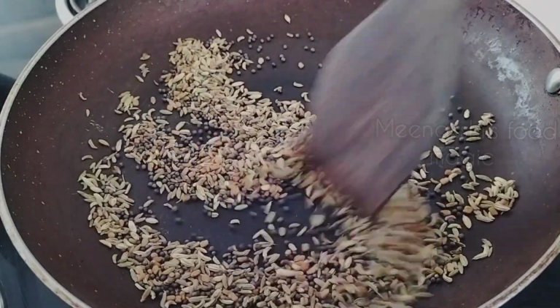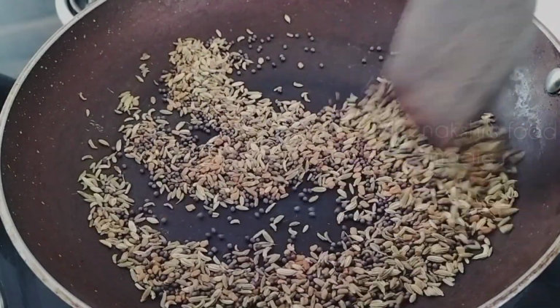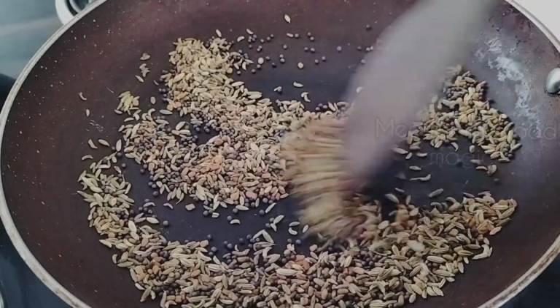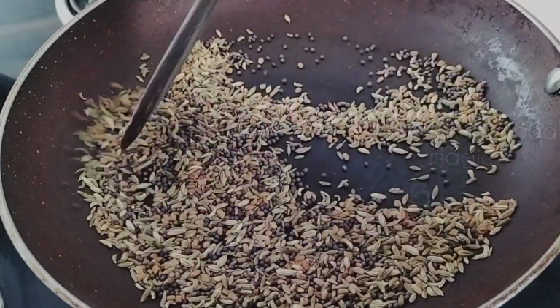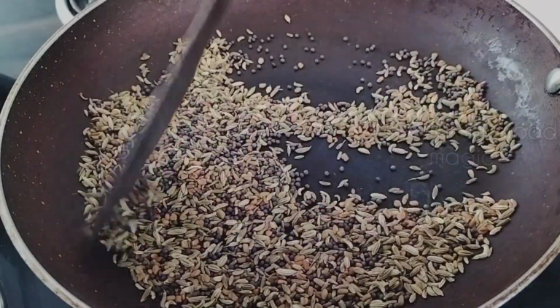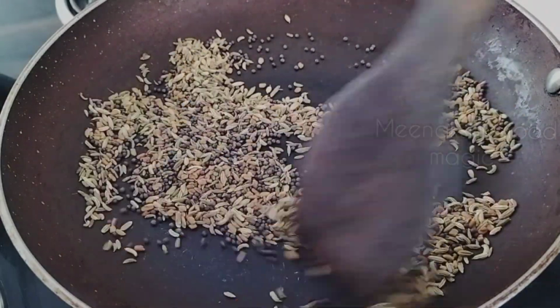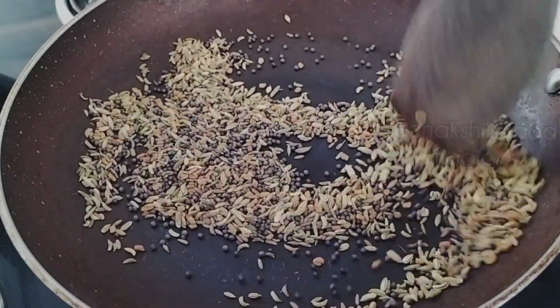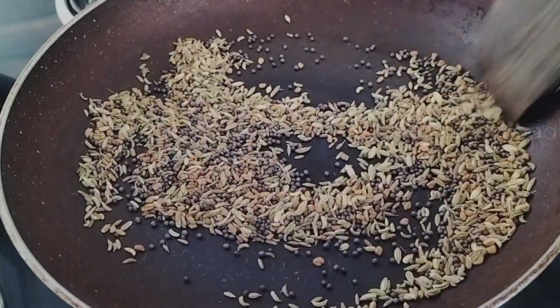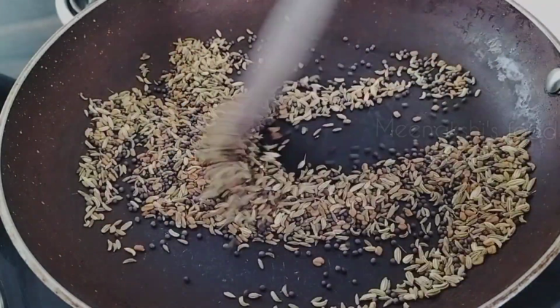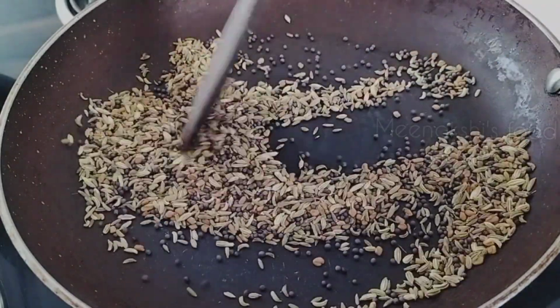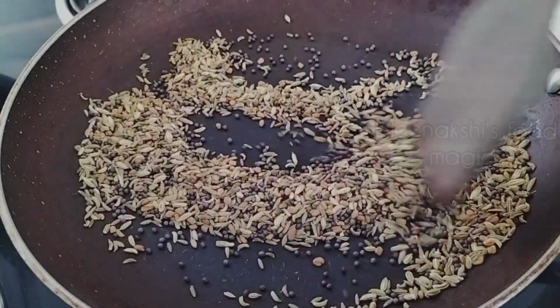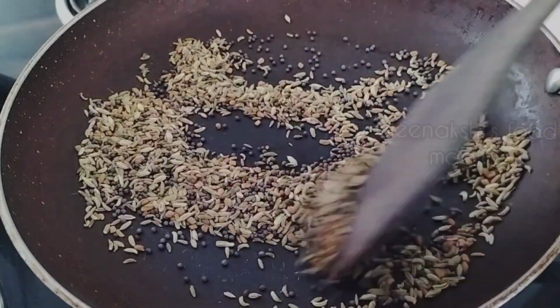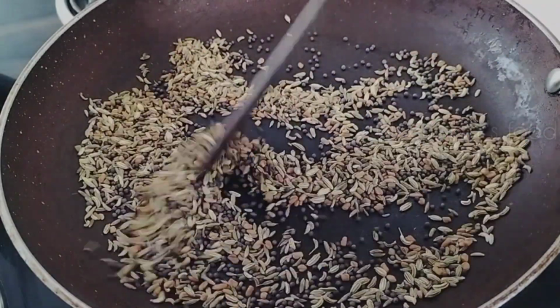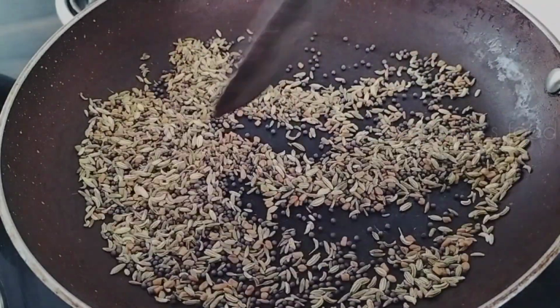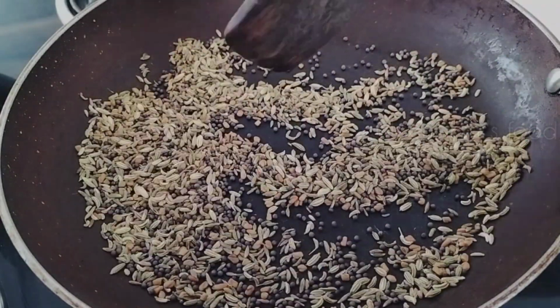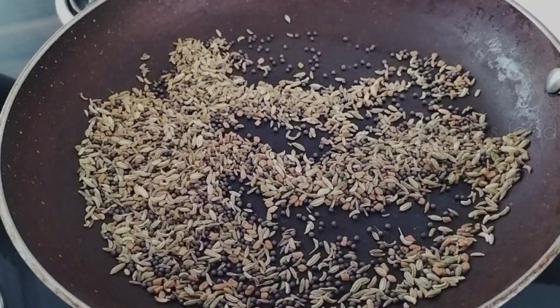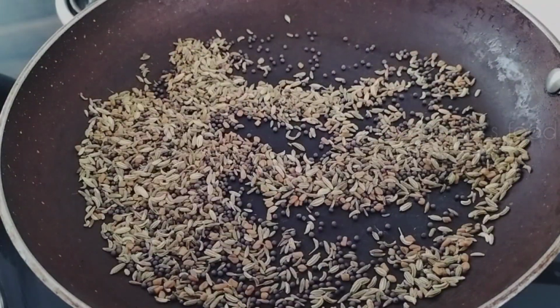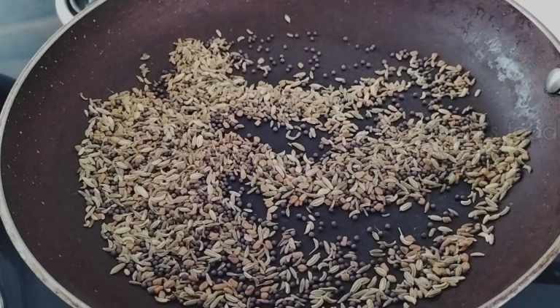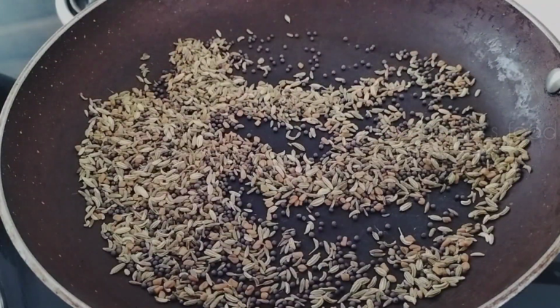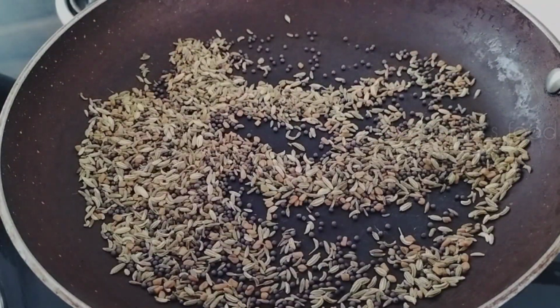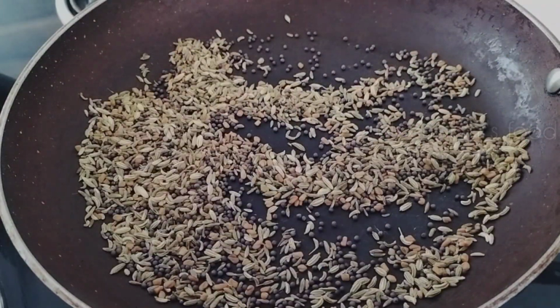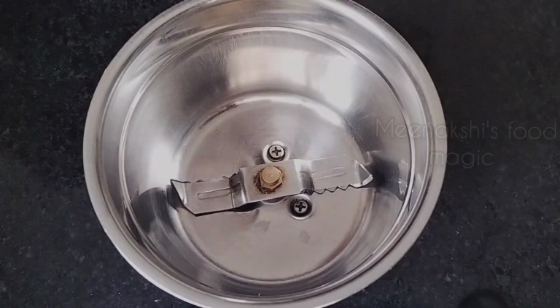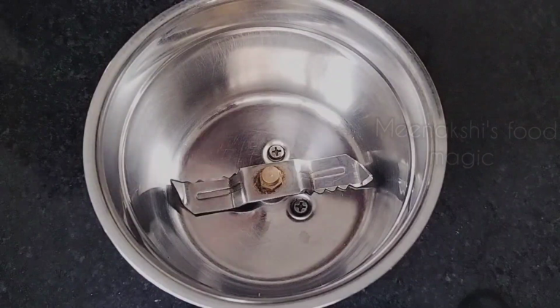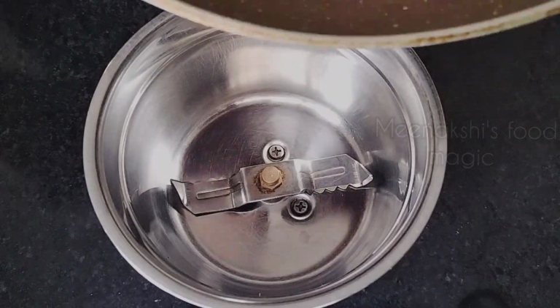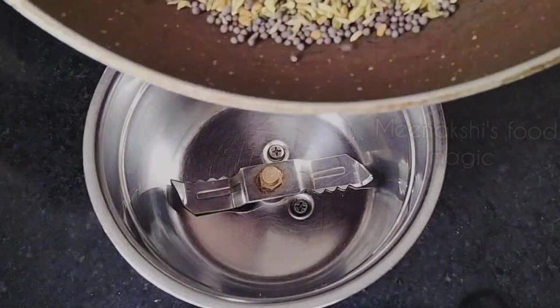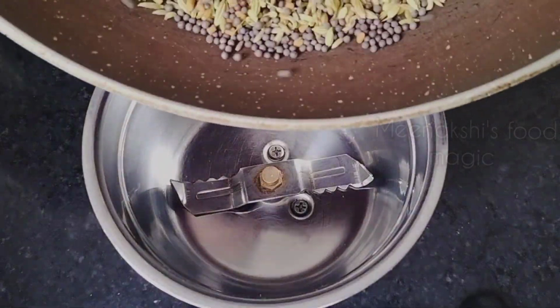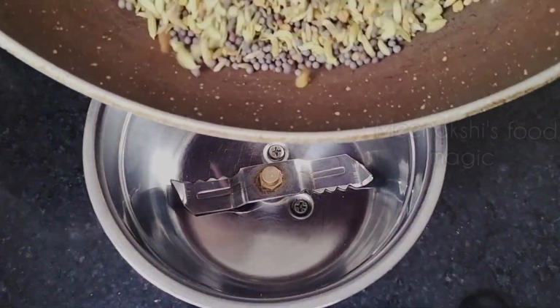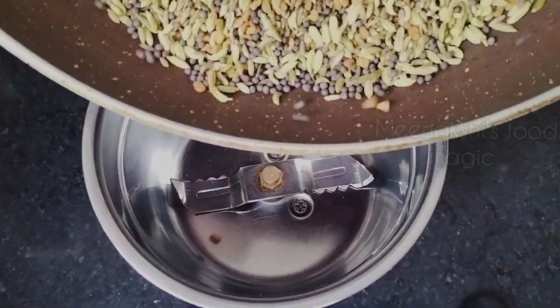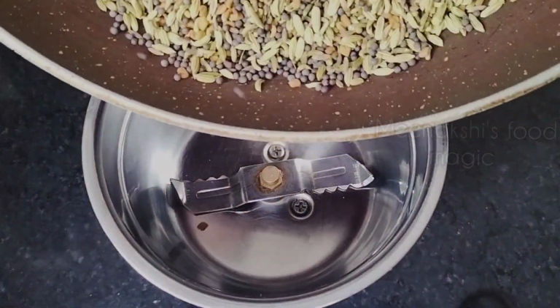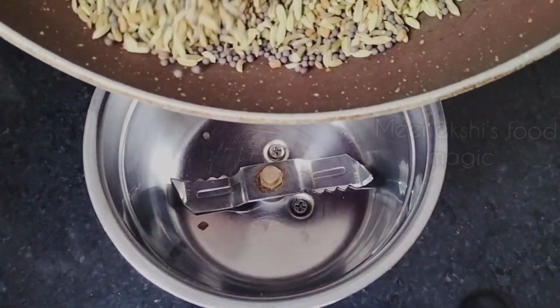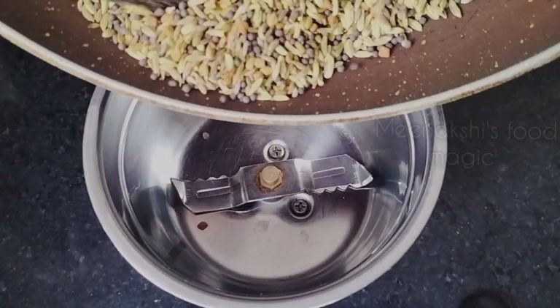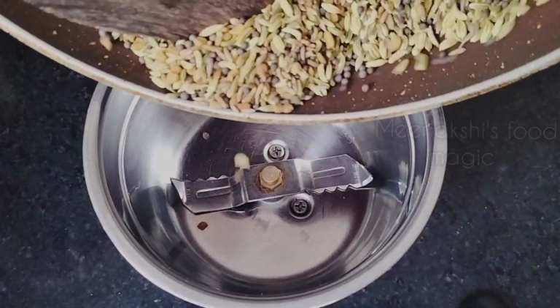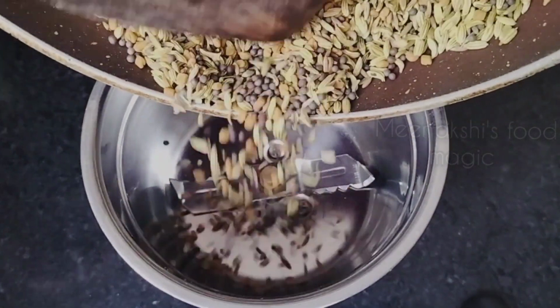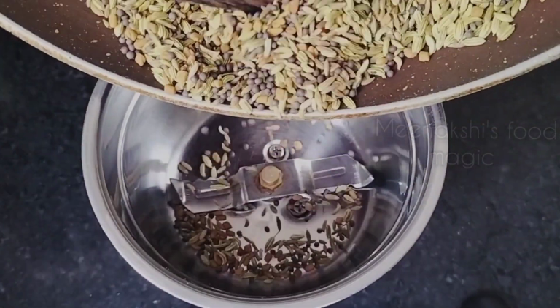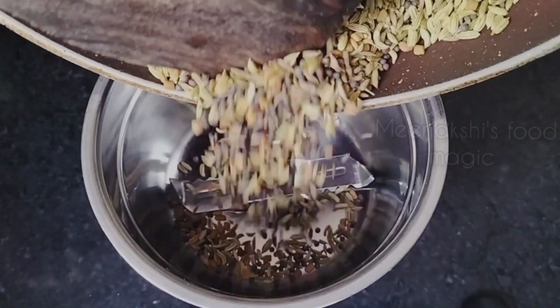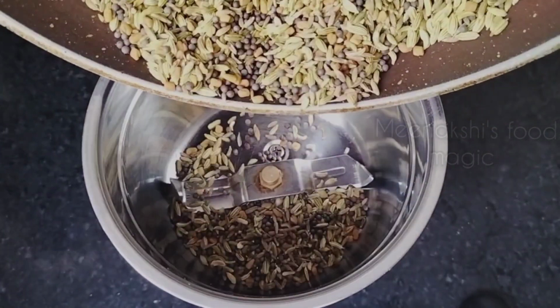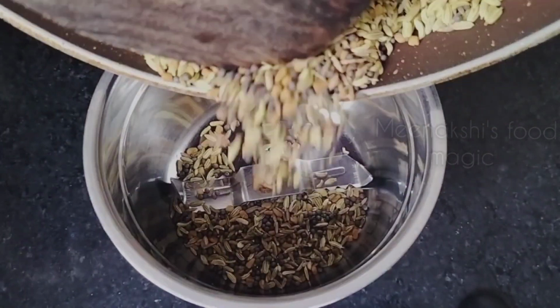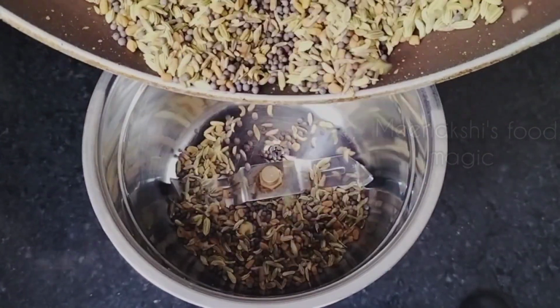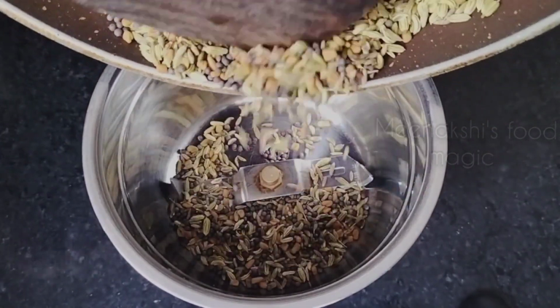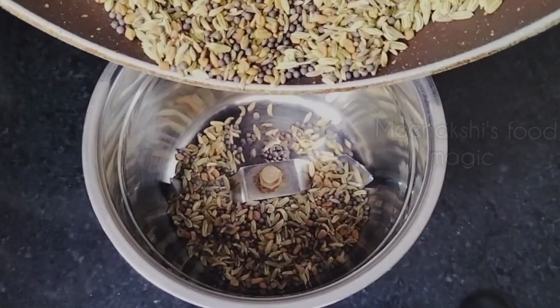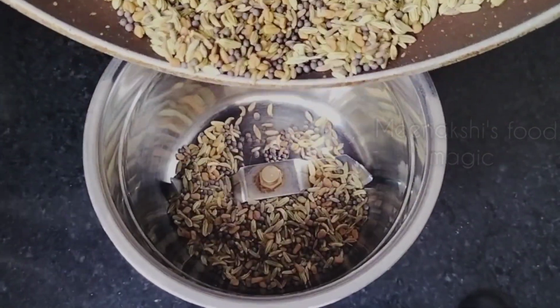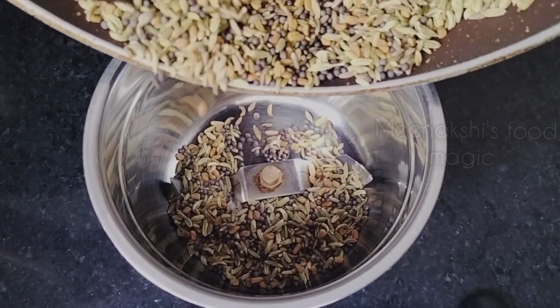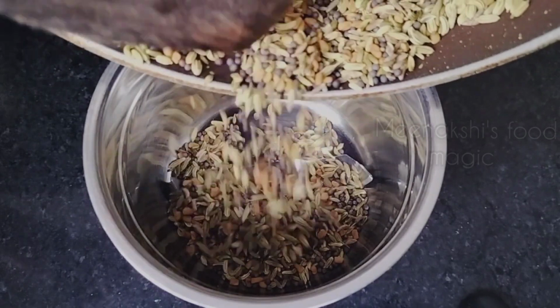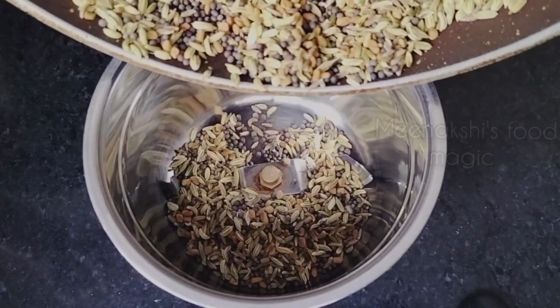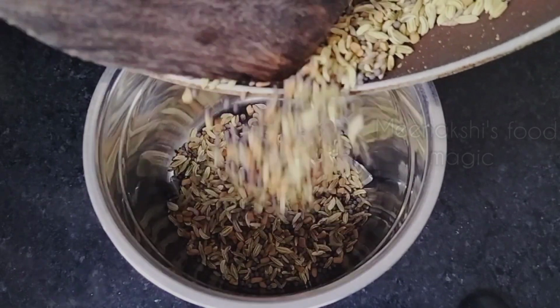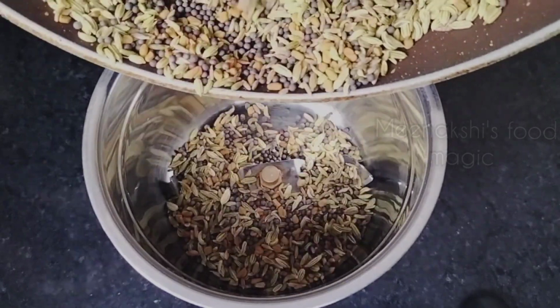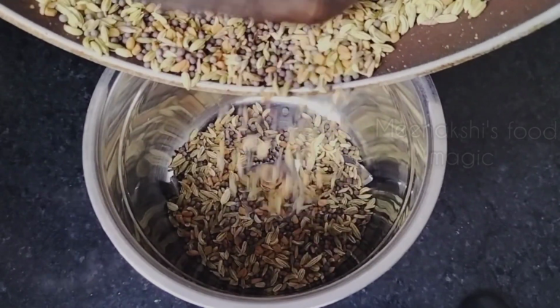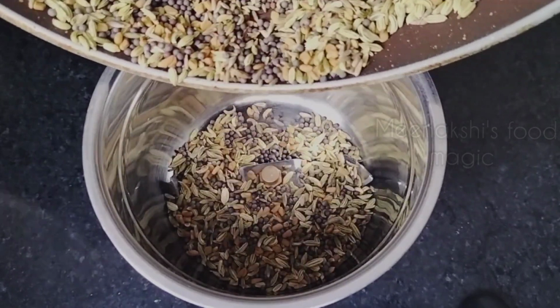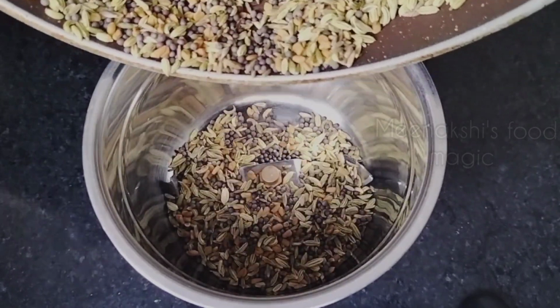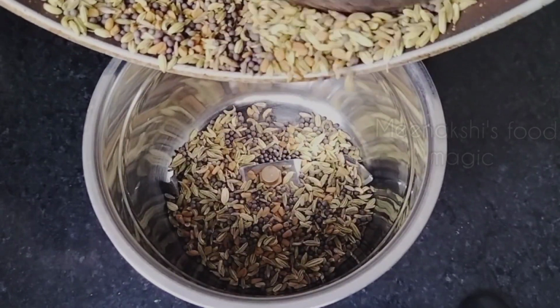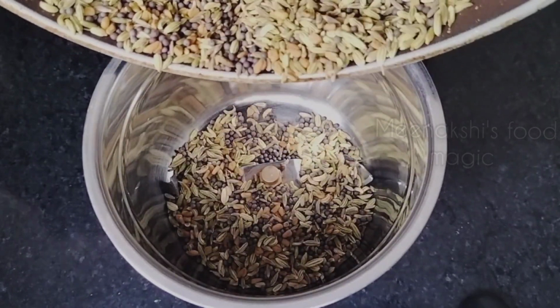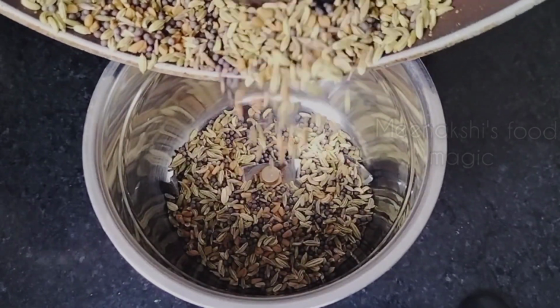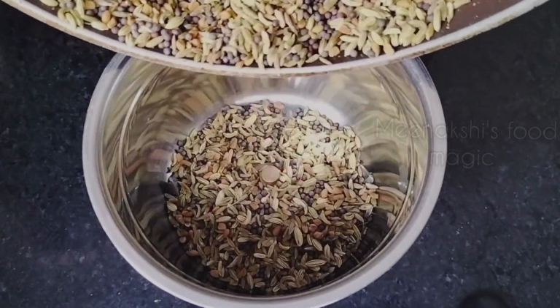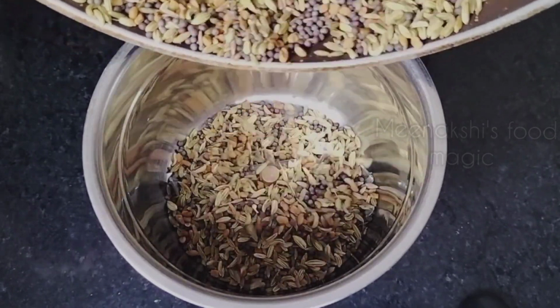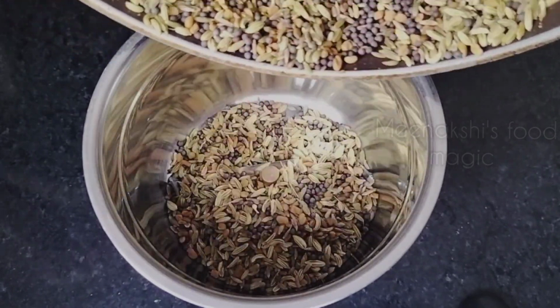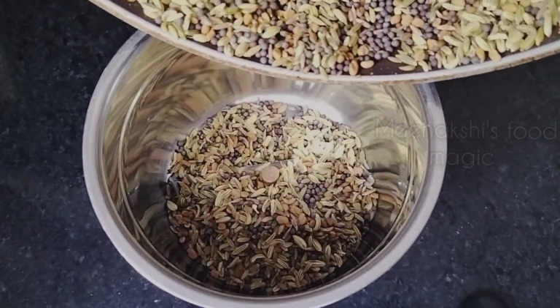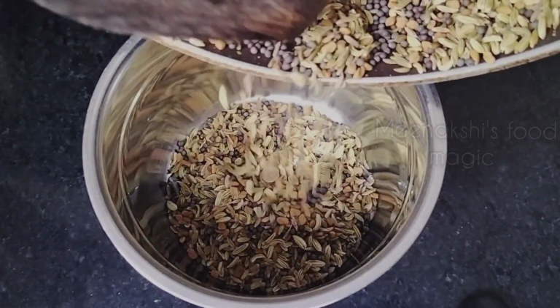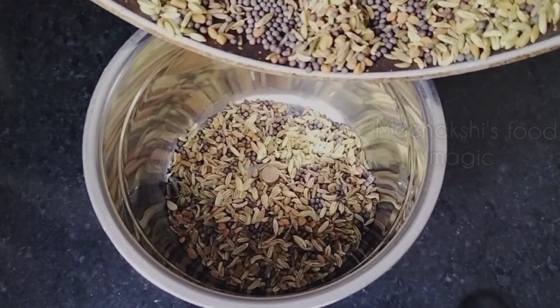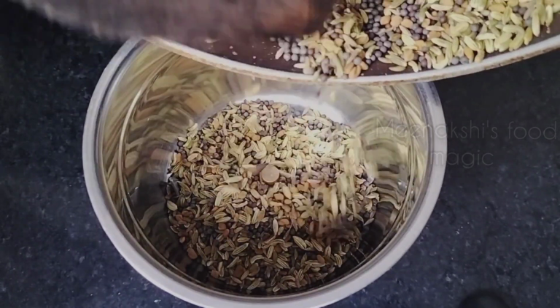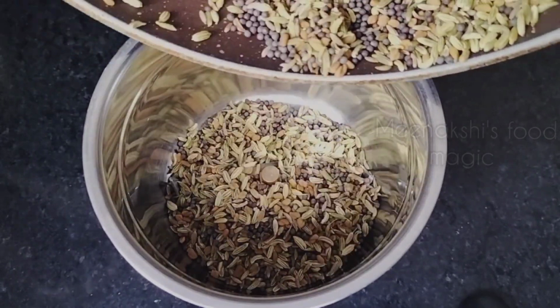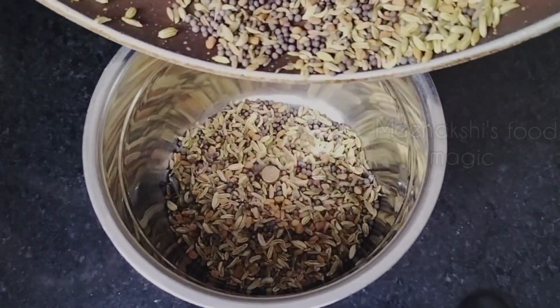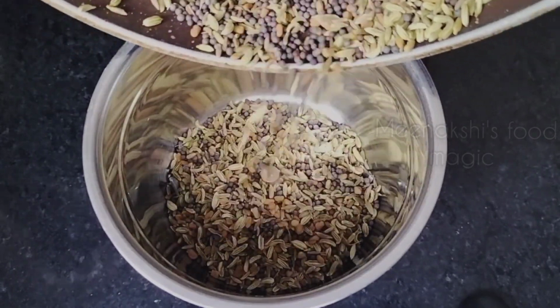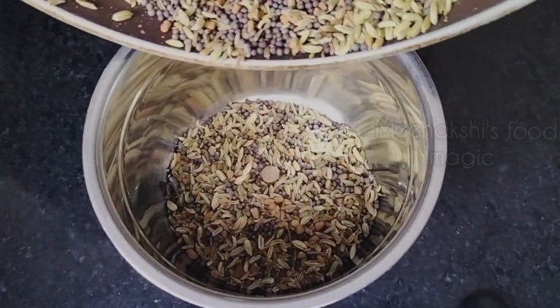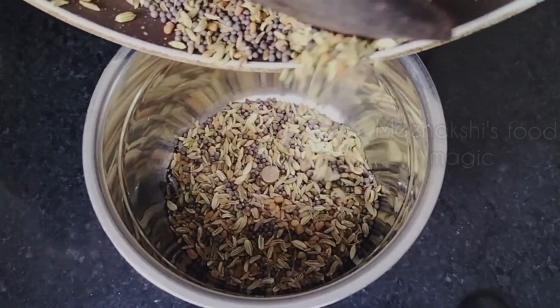If your masala is ready, you can put them in immediately. They have been roasted — now I will transfer them to the mixer jar and grind them.